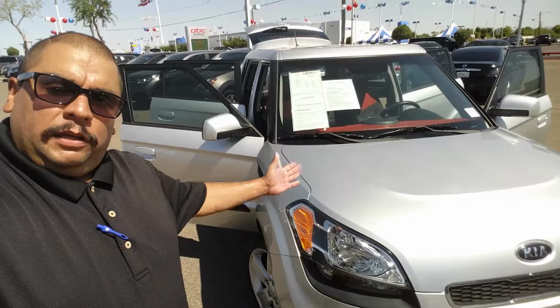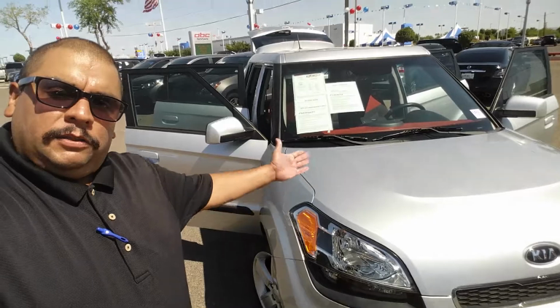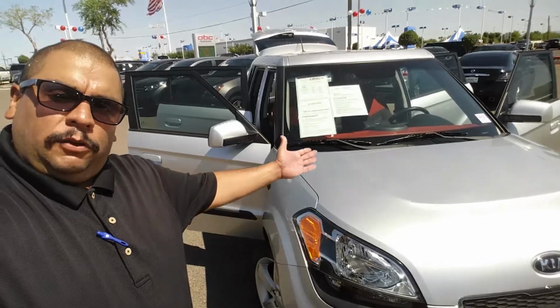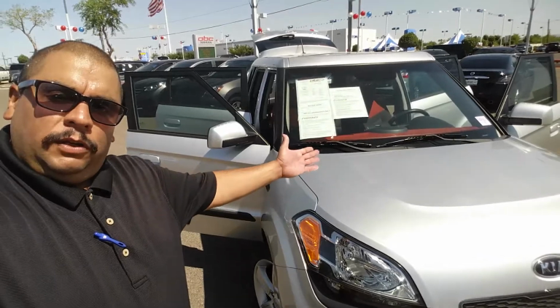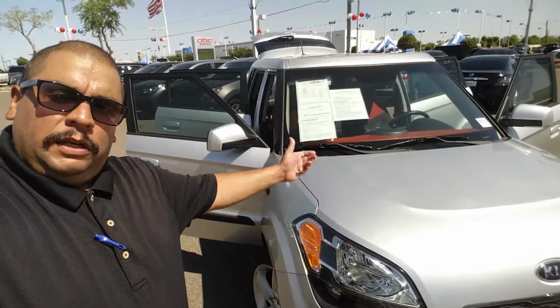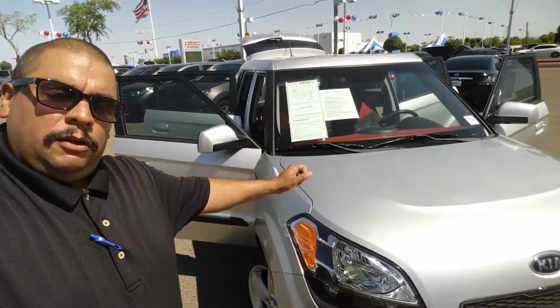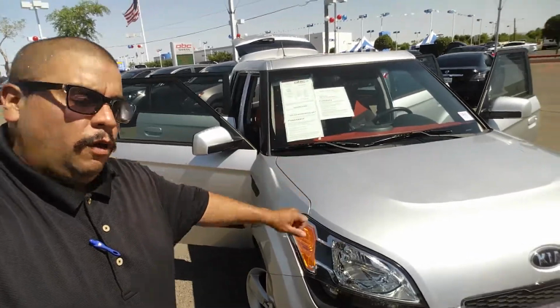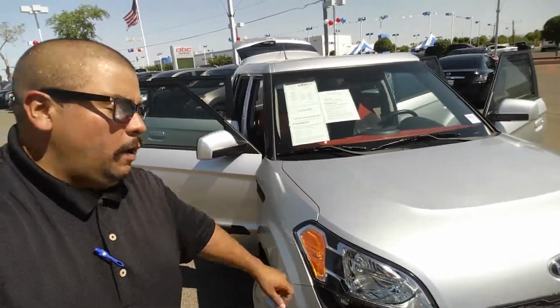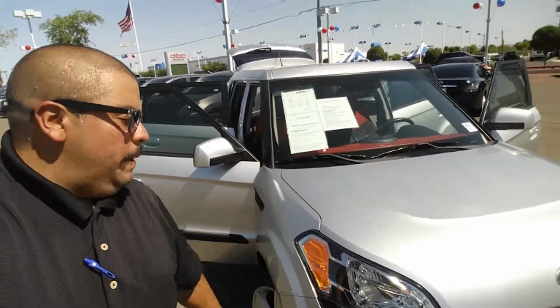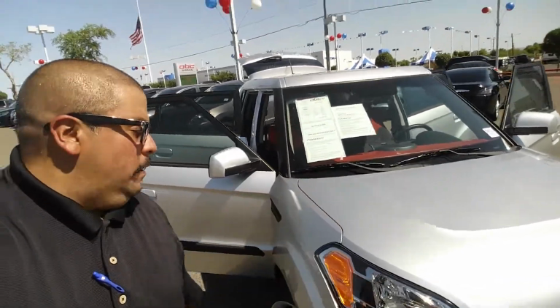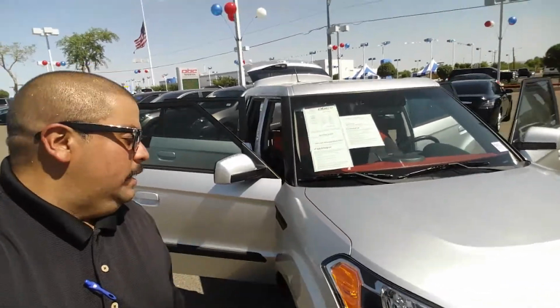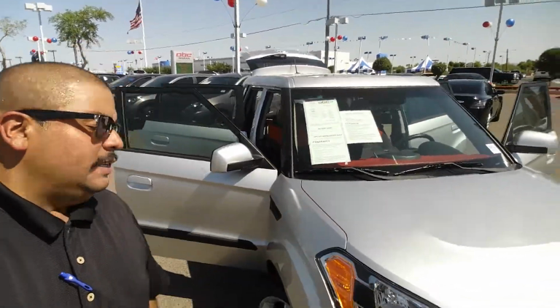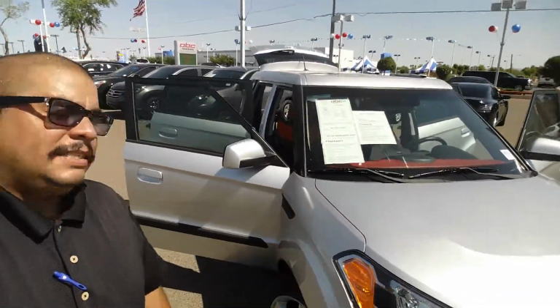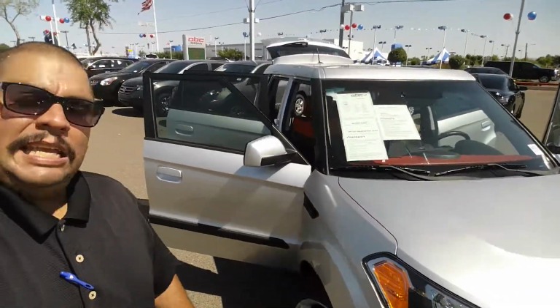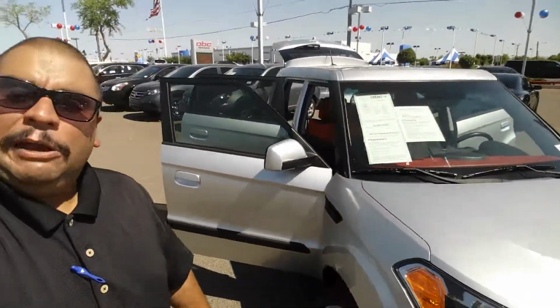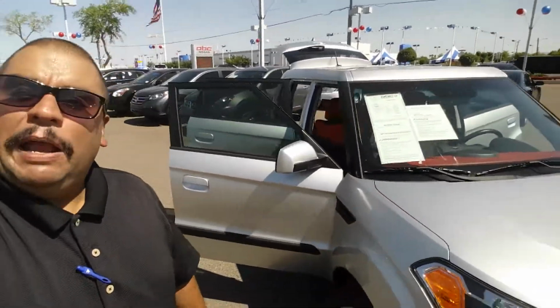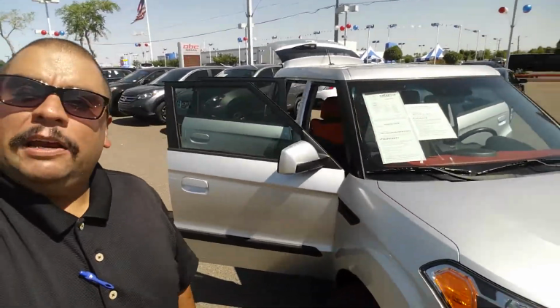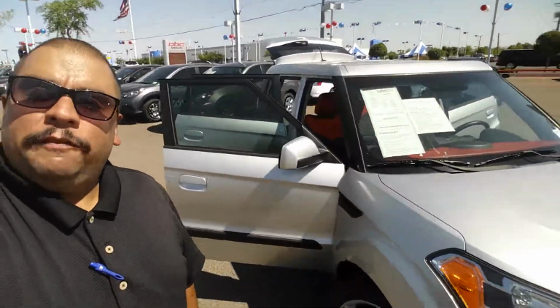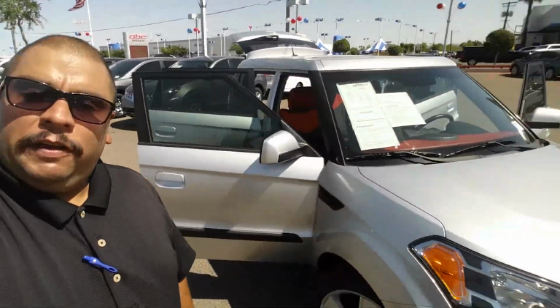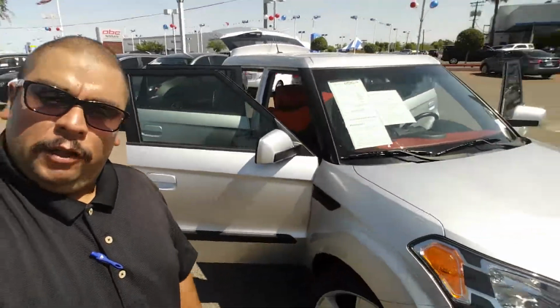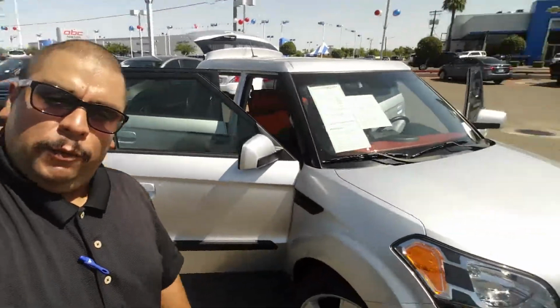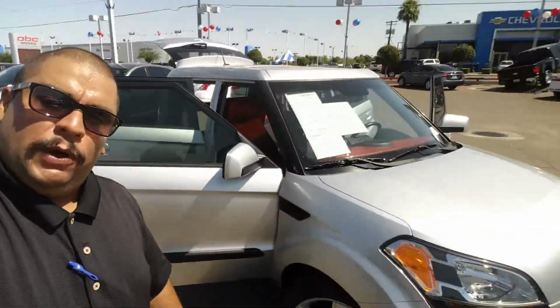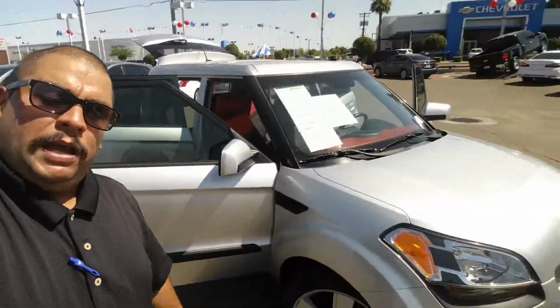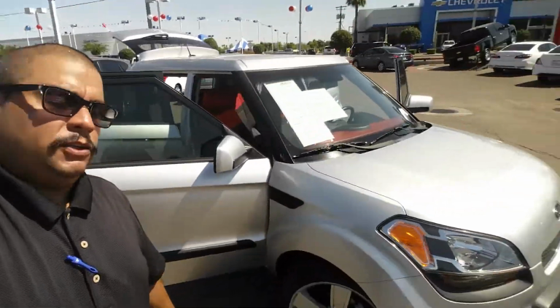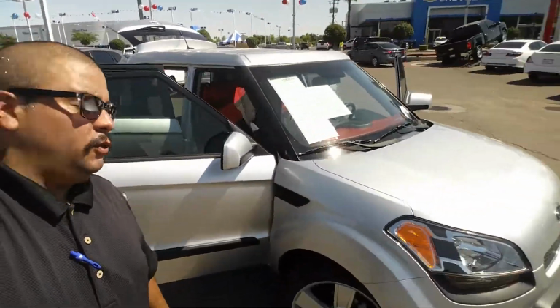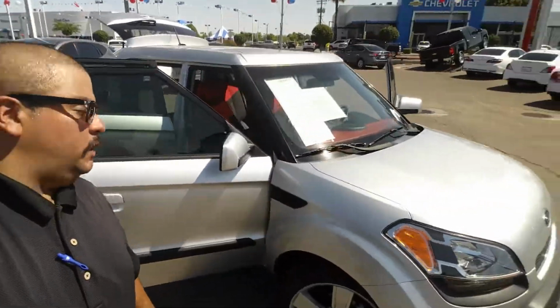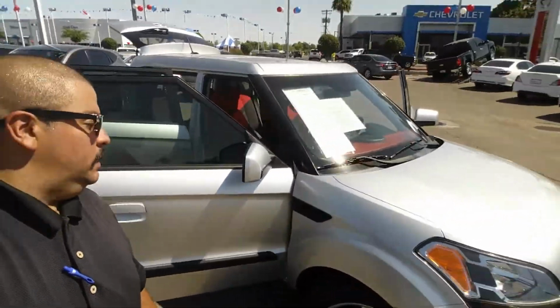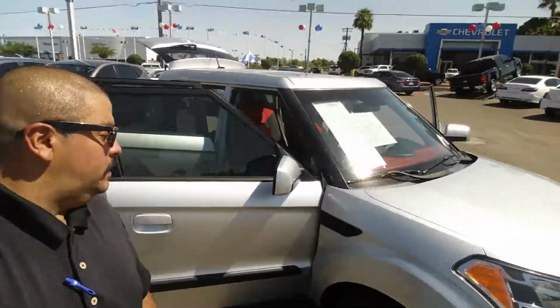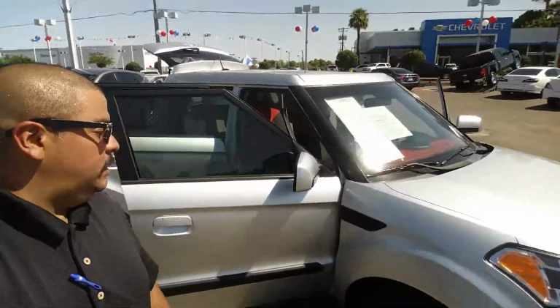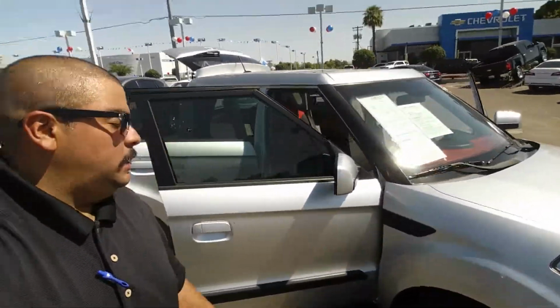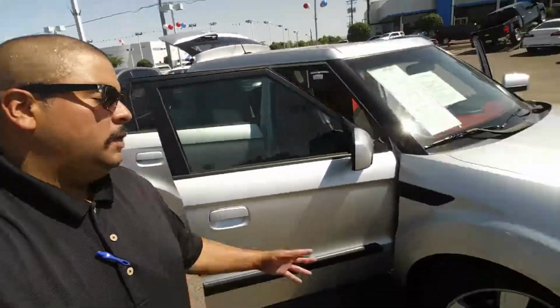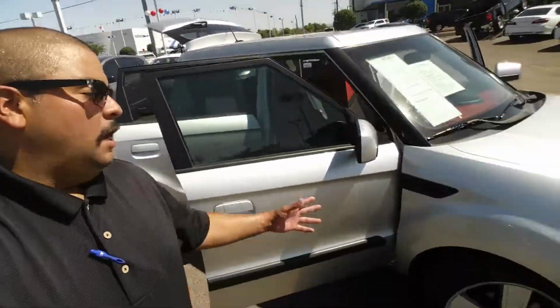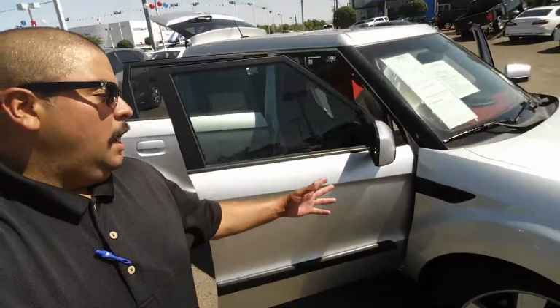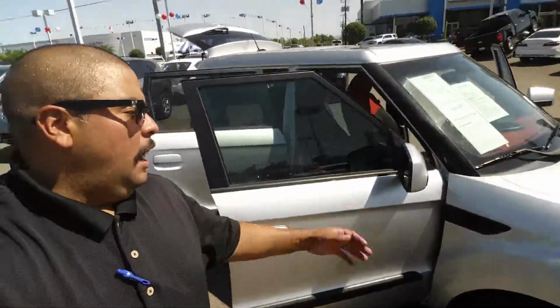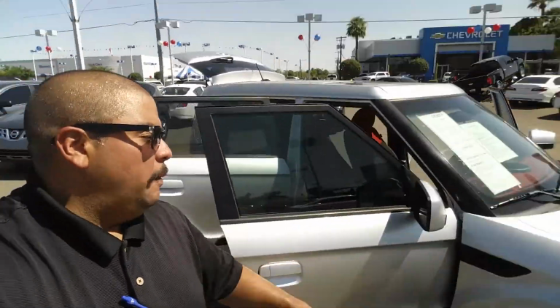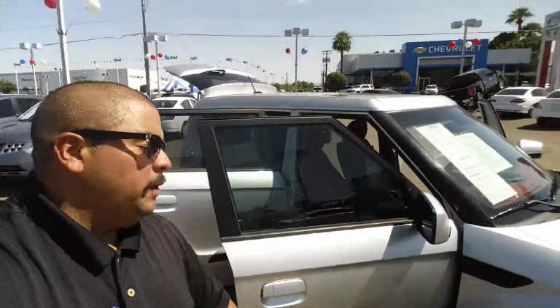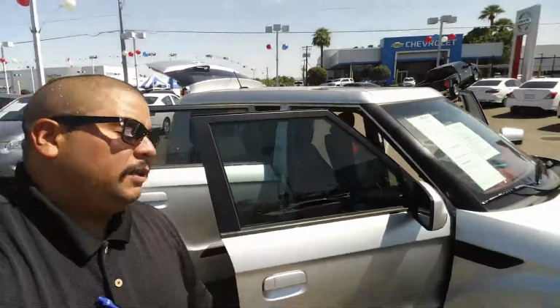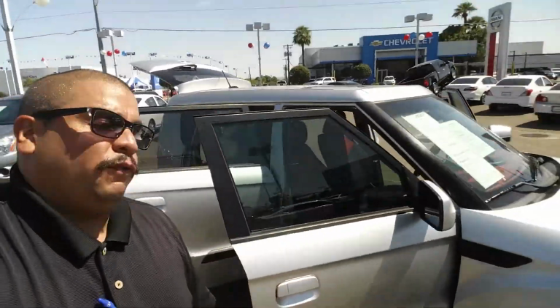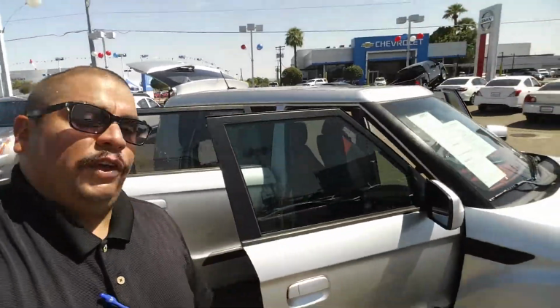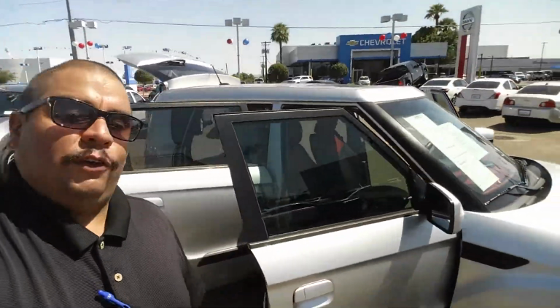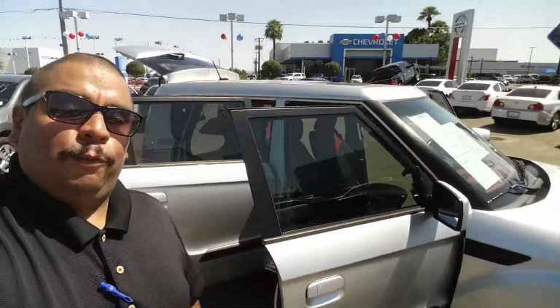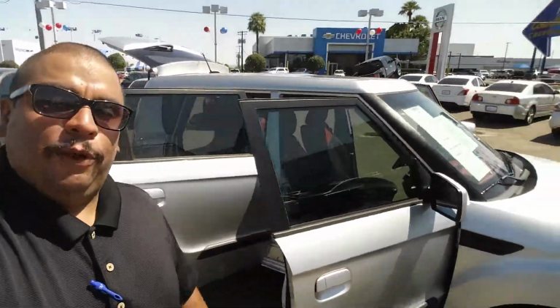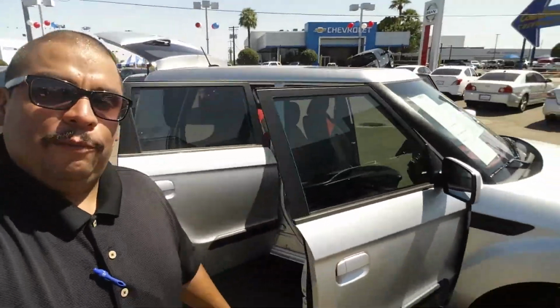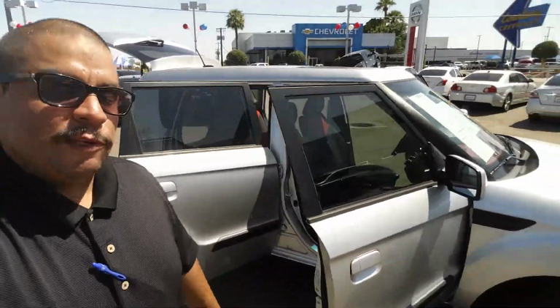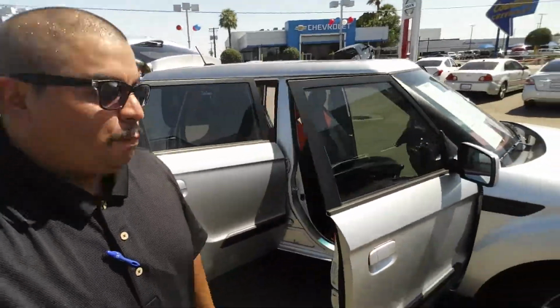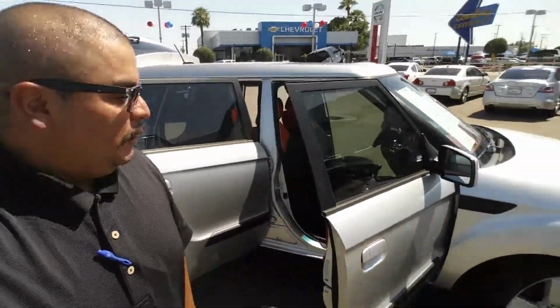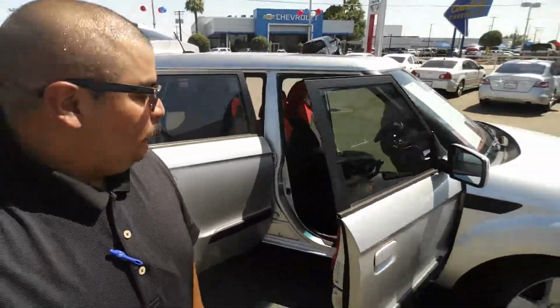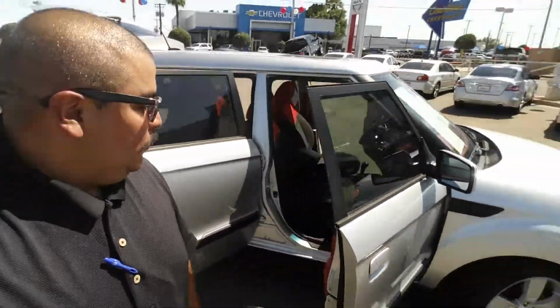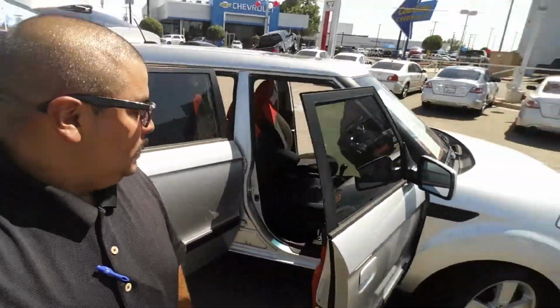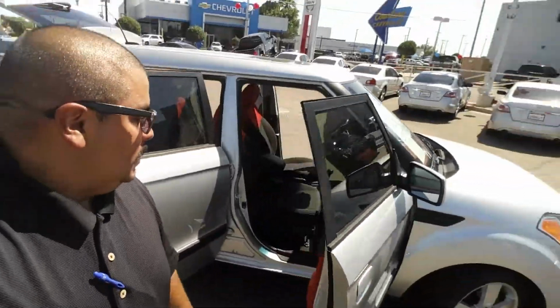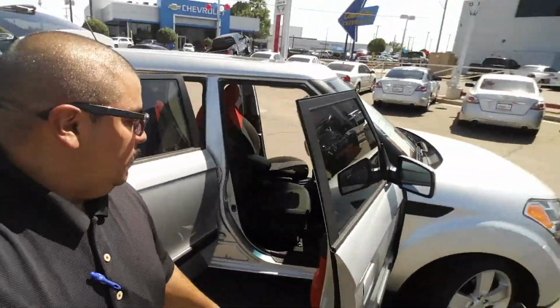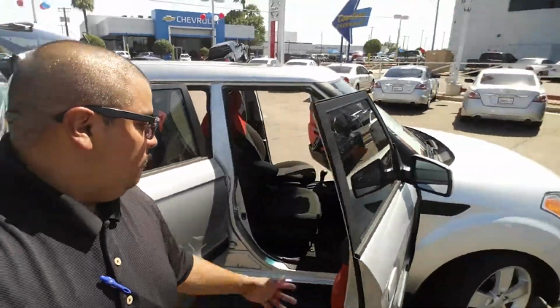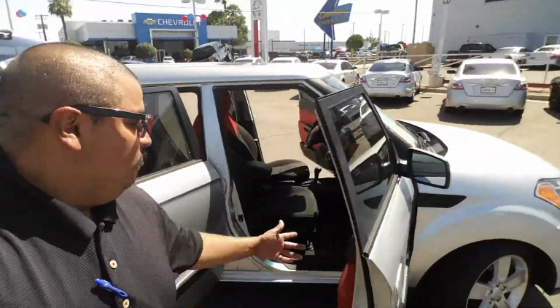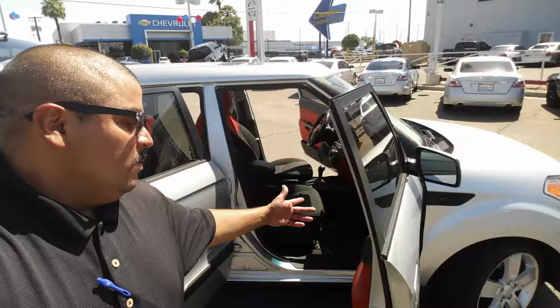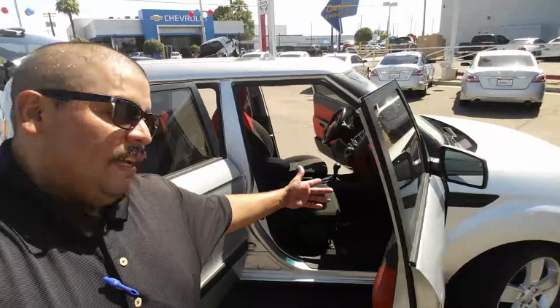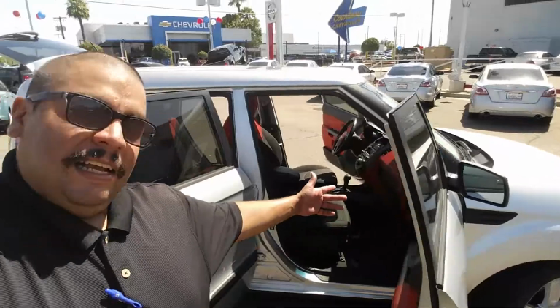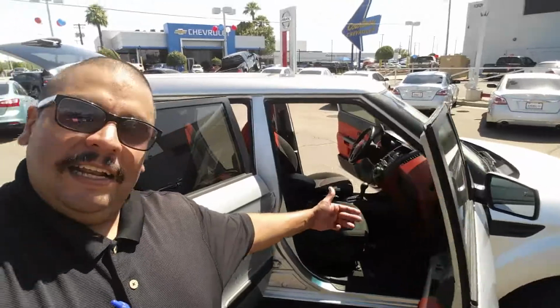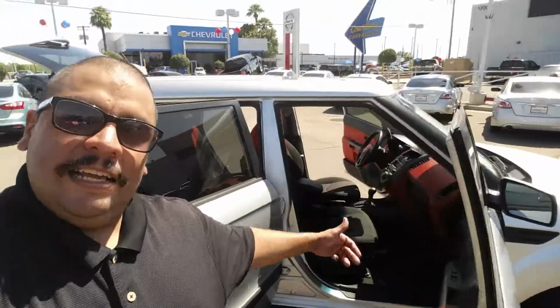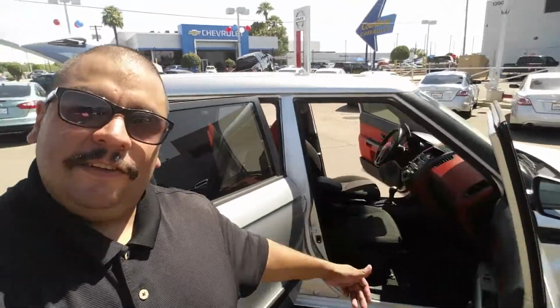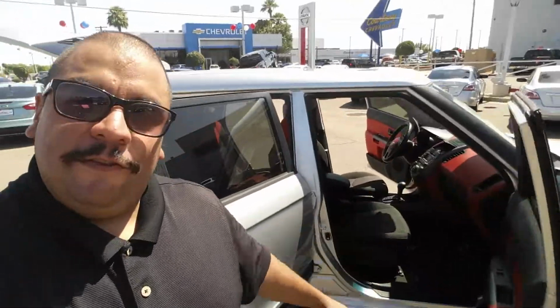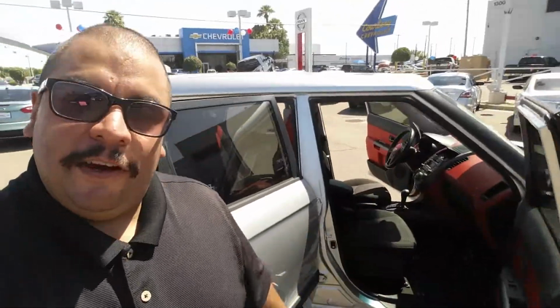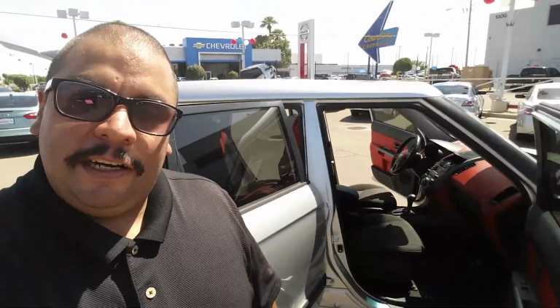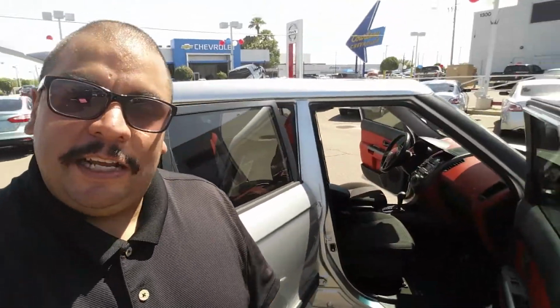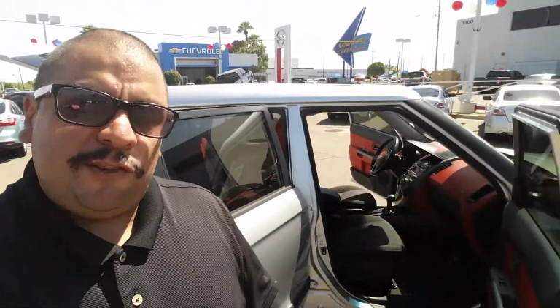Hey David, how's it going? This is Clover Torres from ABC Nissan. I'm just doing this quick video to introduce myself and the beautiful Kia Soul you did inquire about.